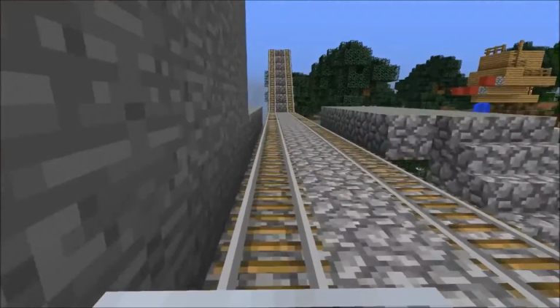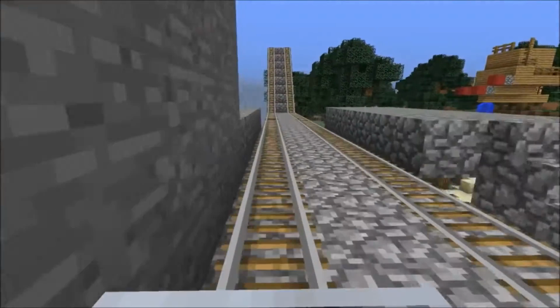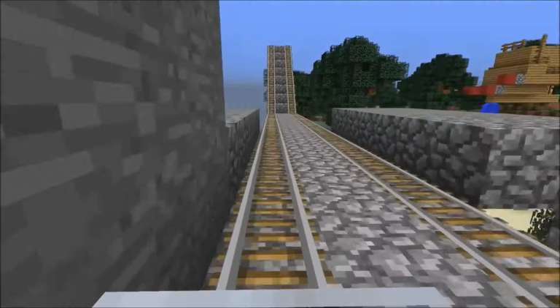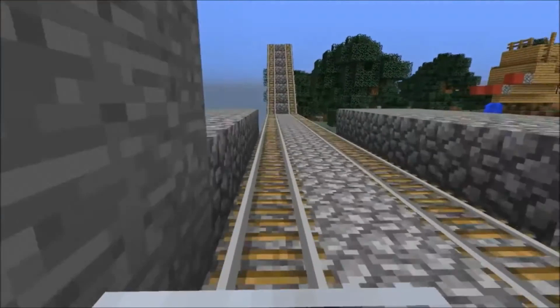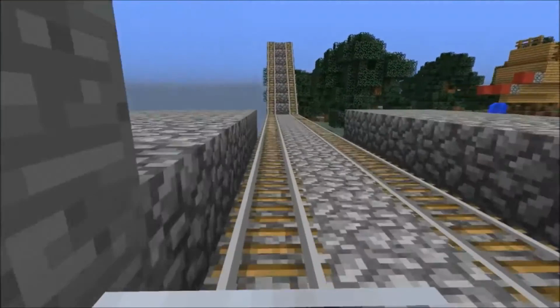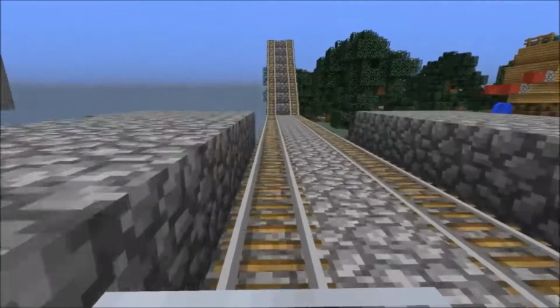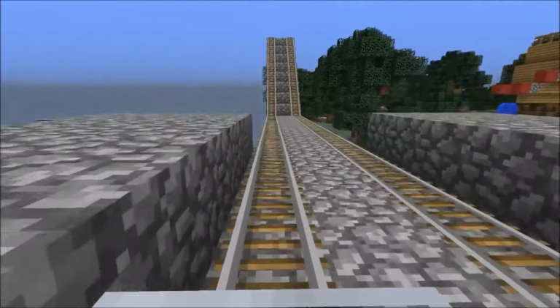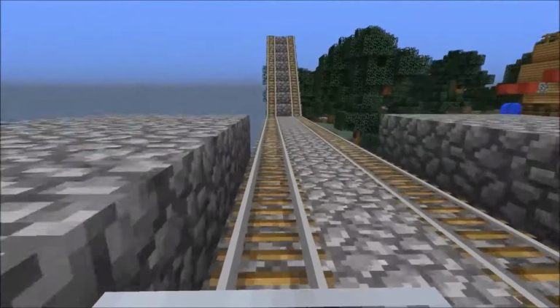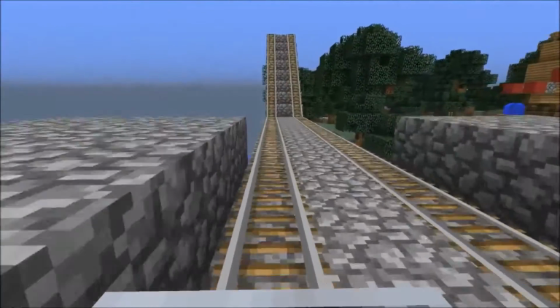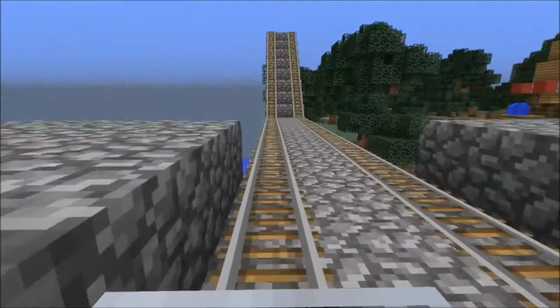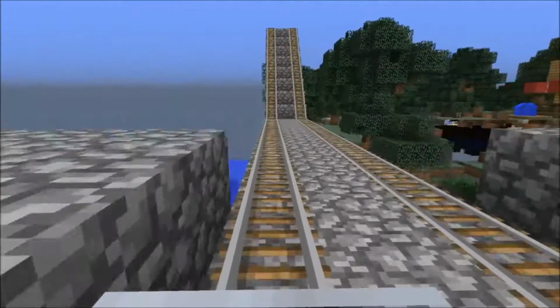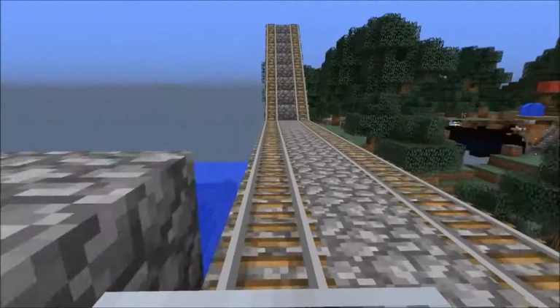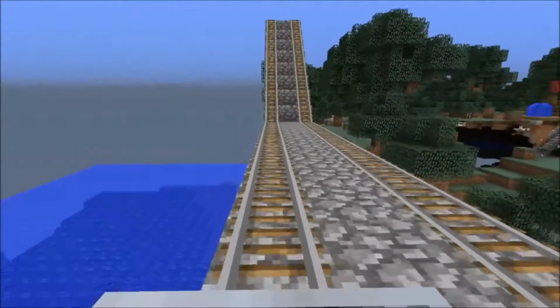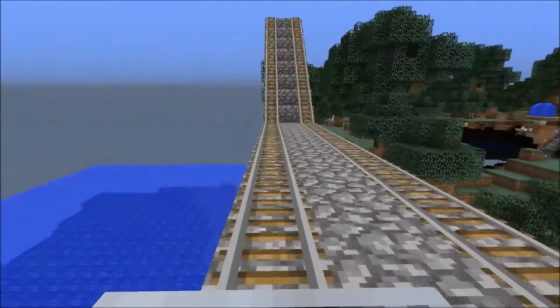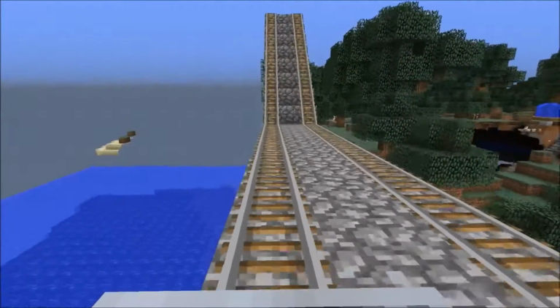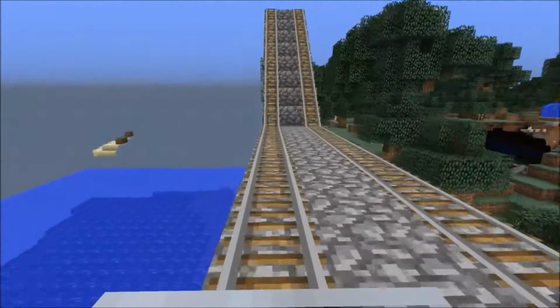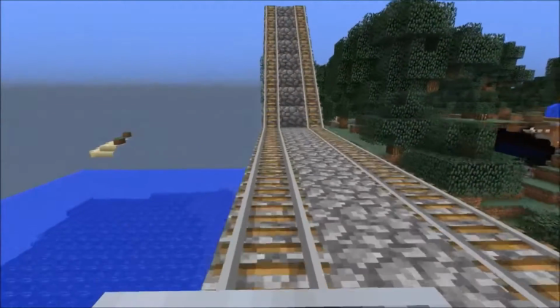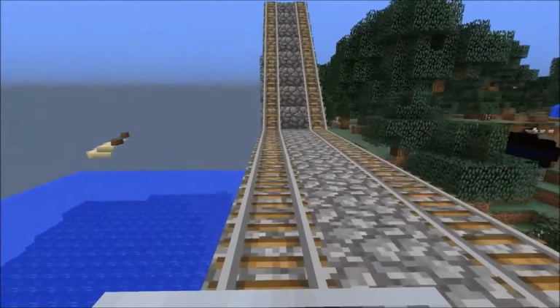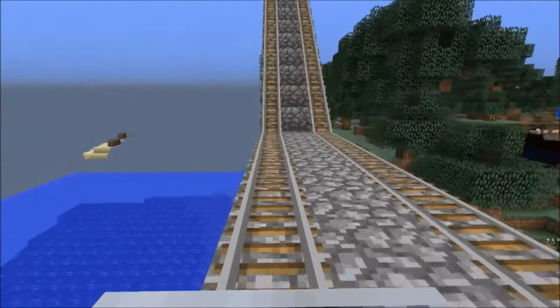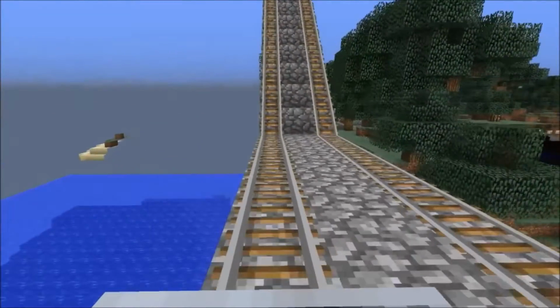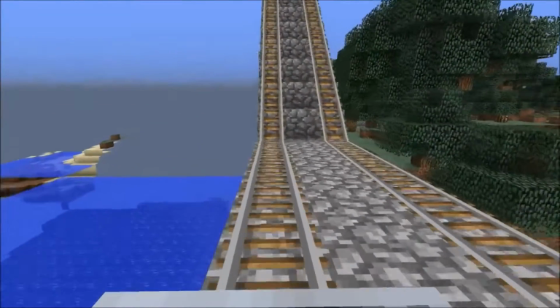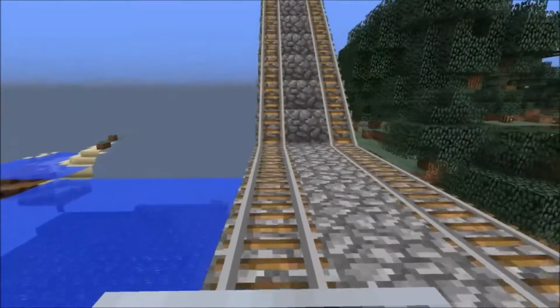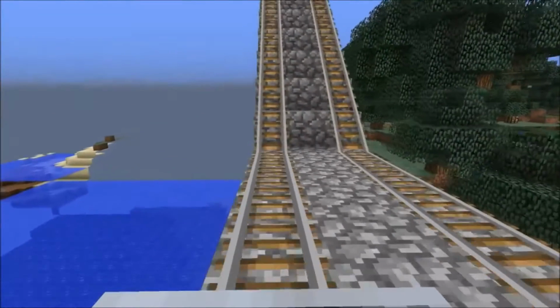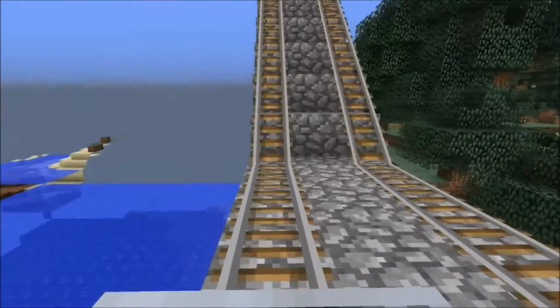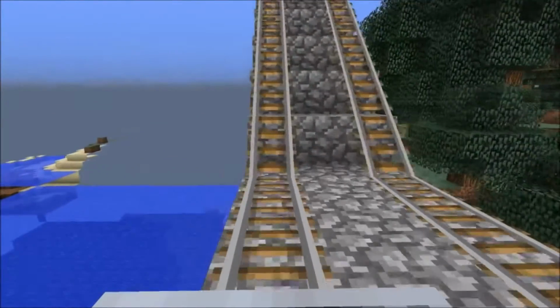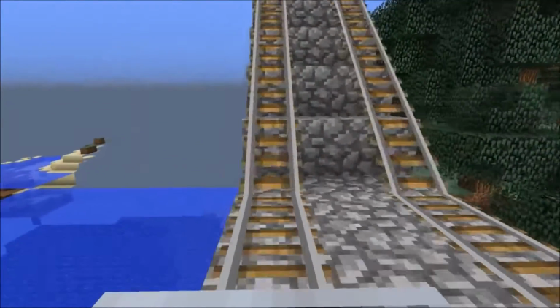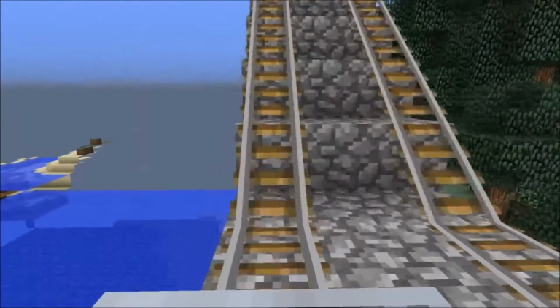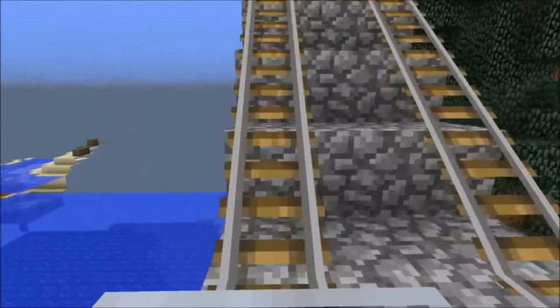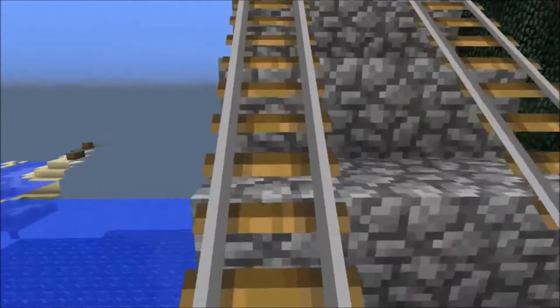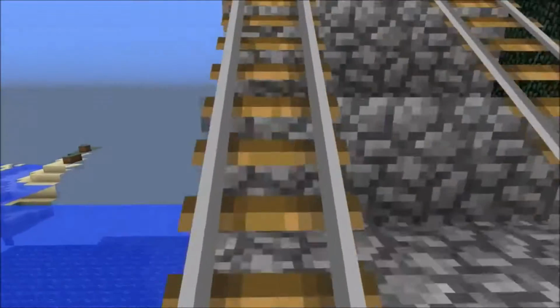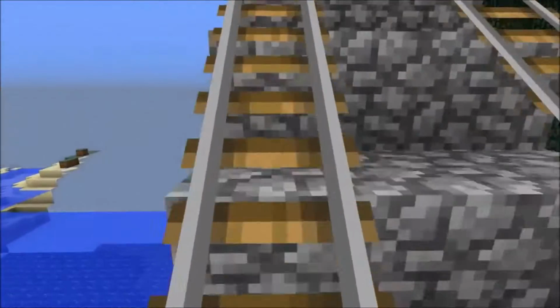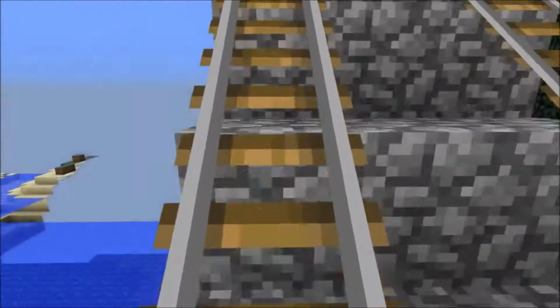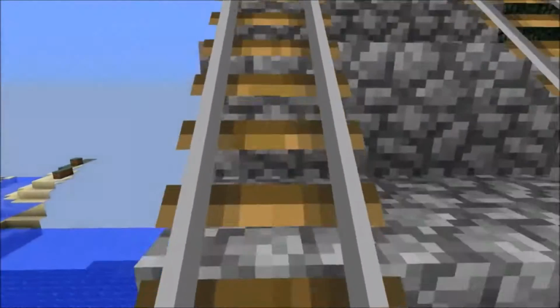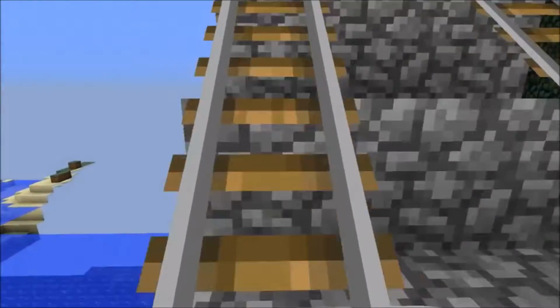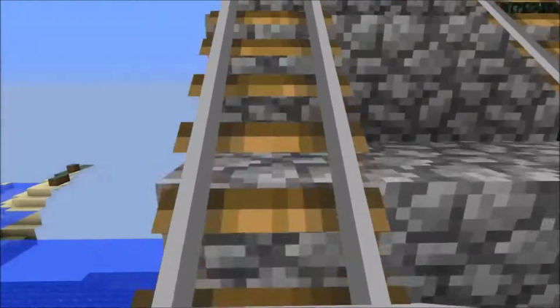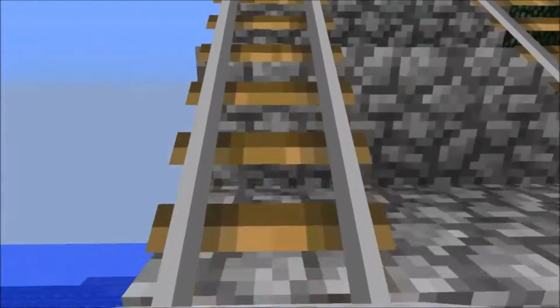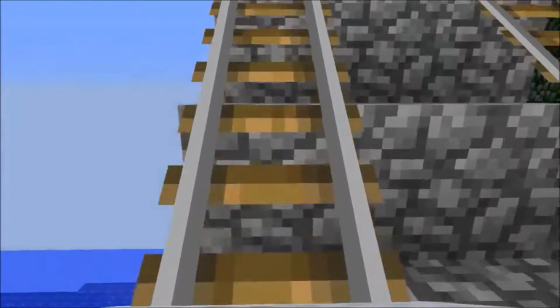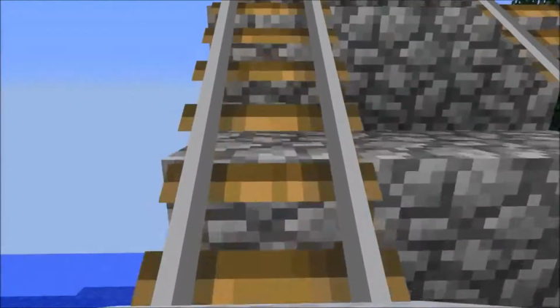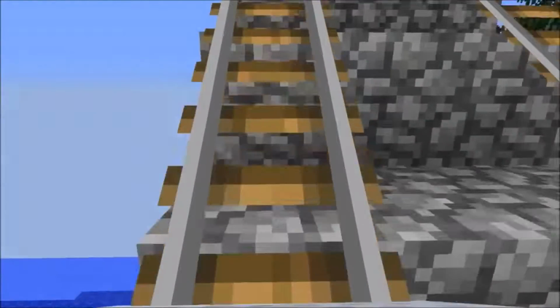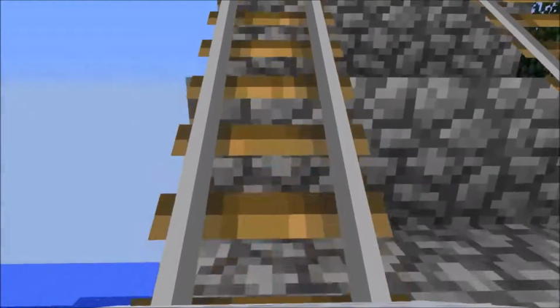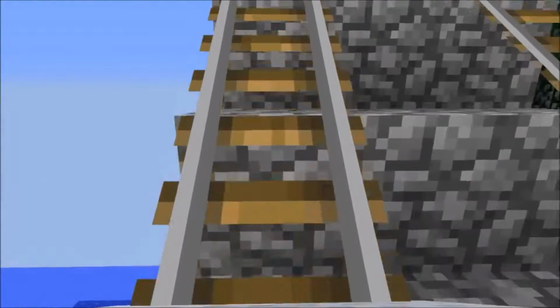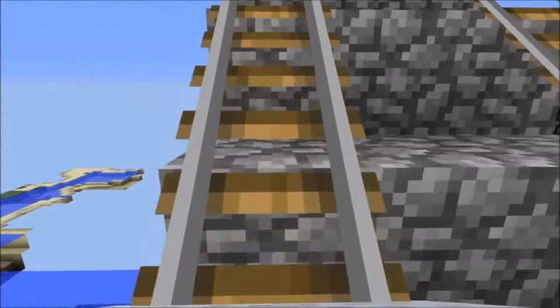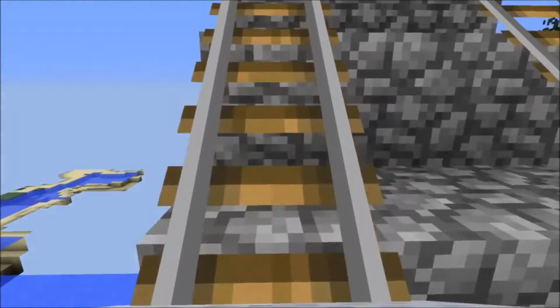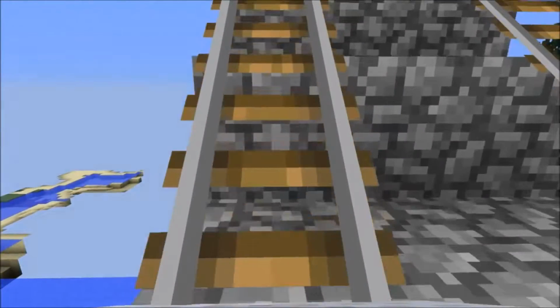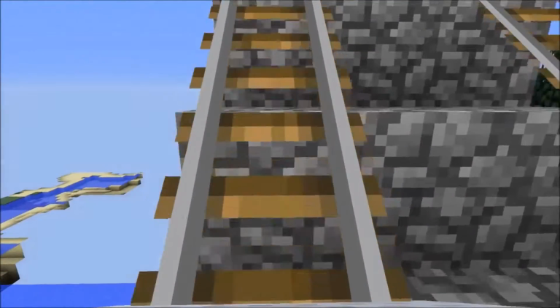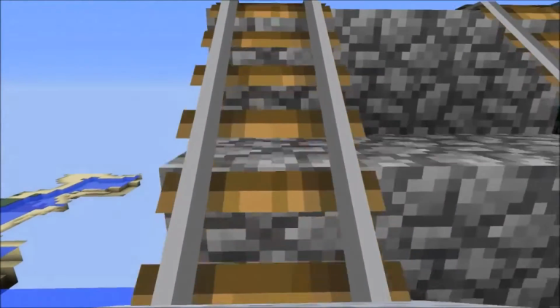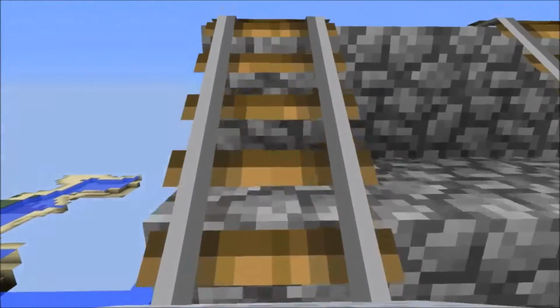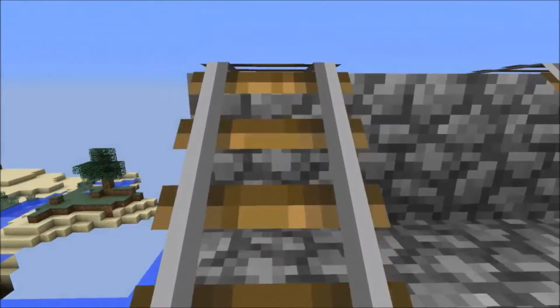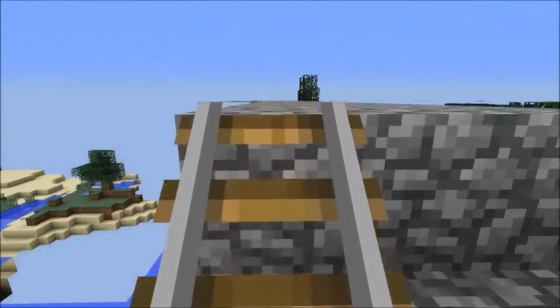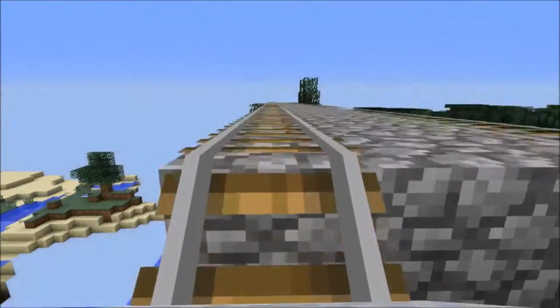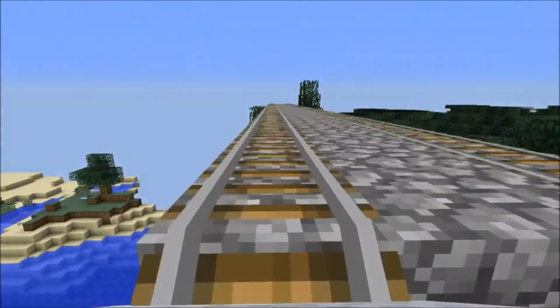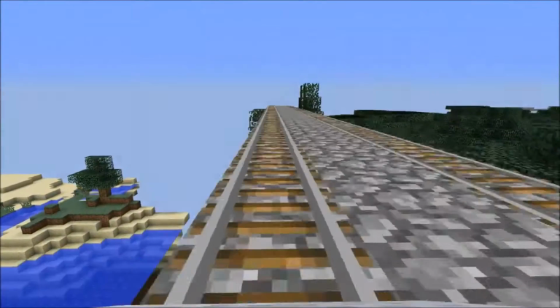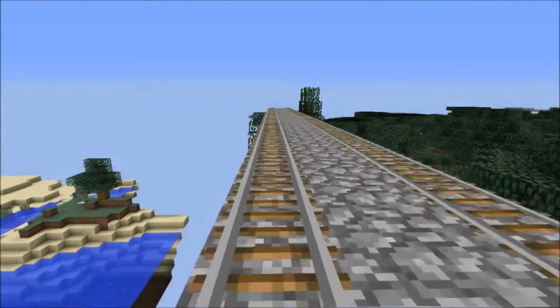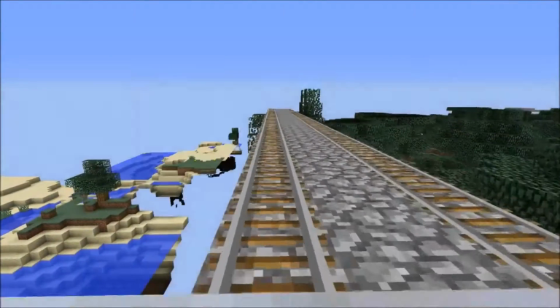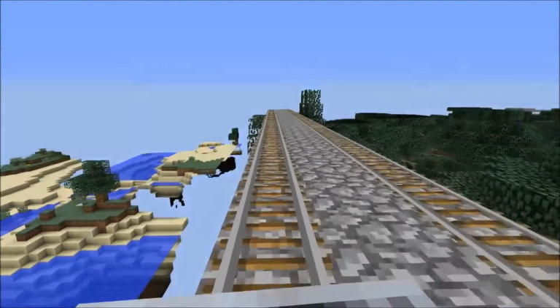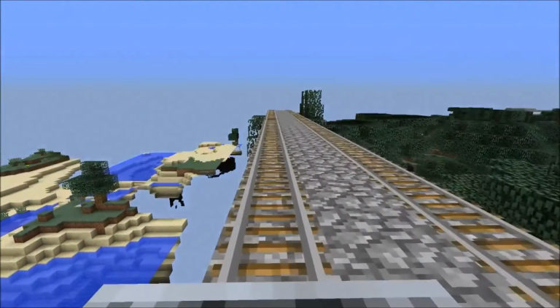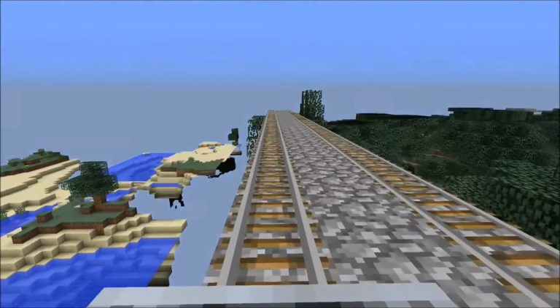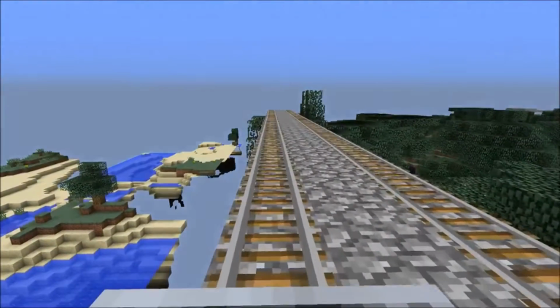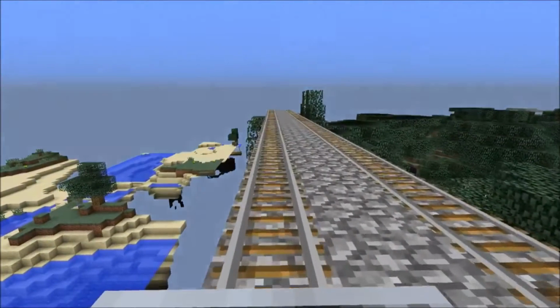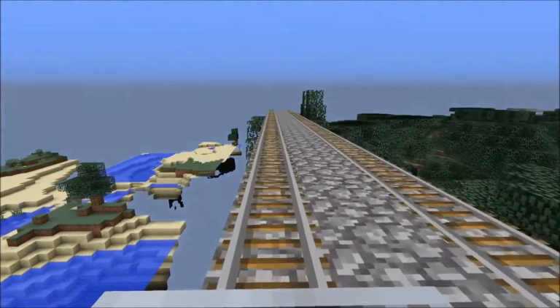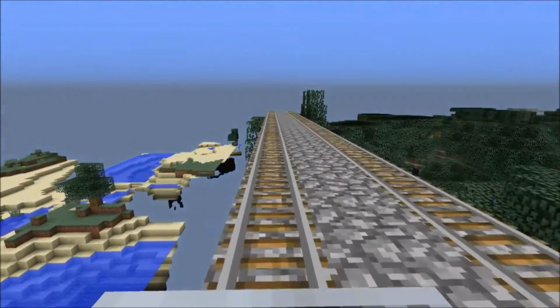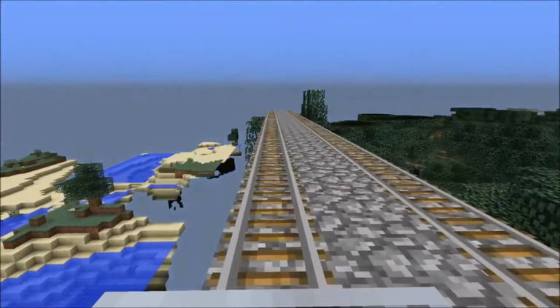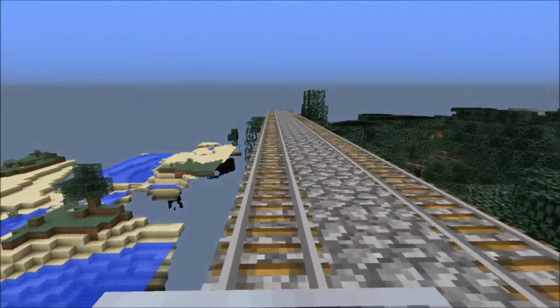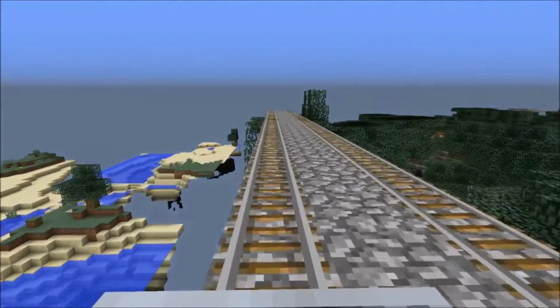We now pass North Flemington and head up an incline as we head towards our next stop, which is Naythorn Hill.